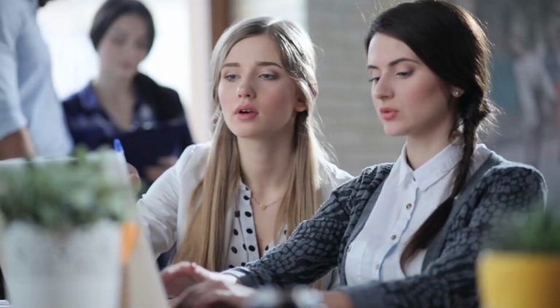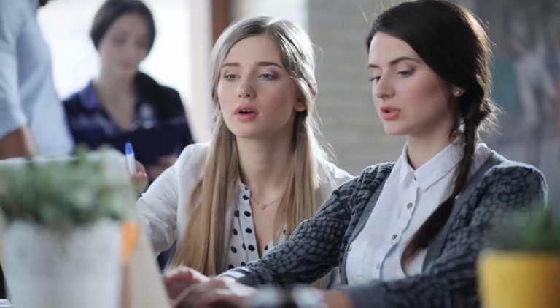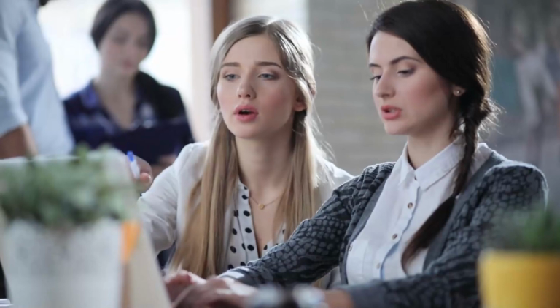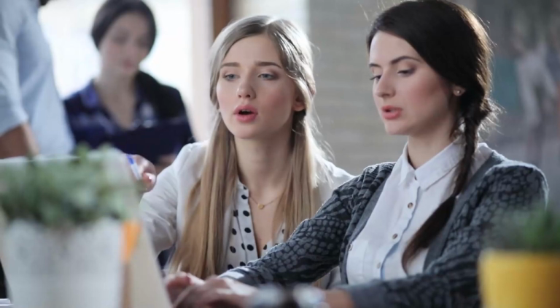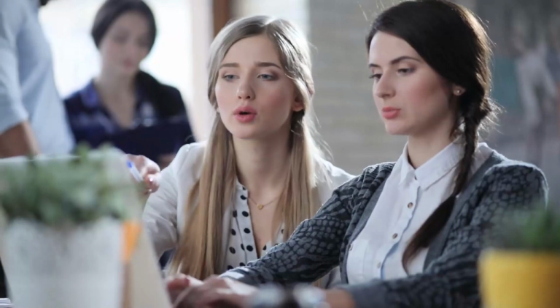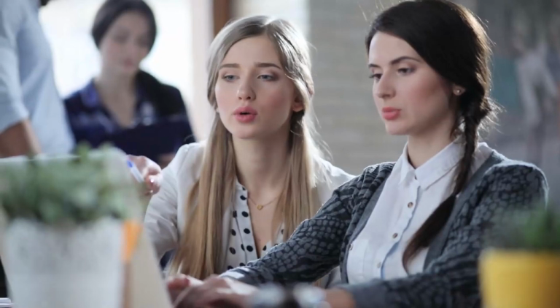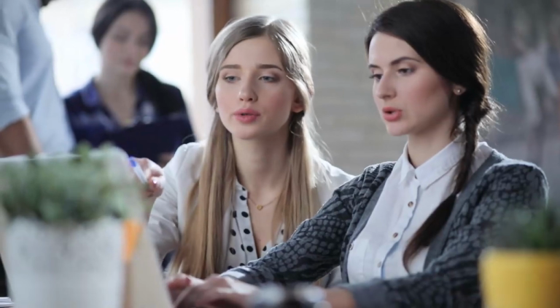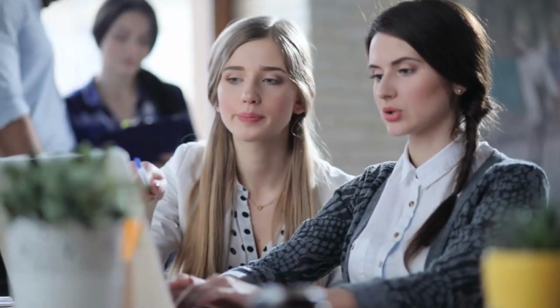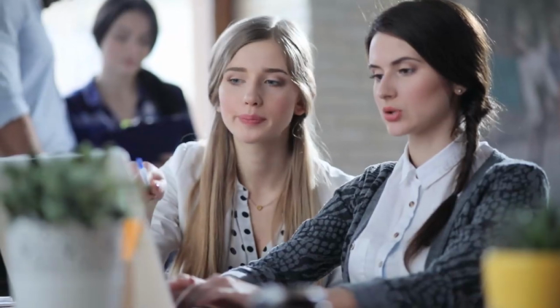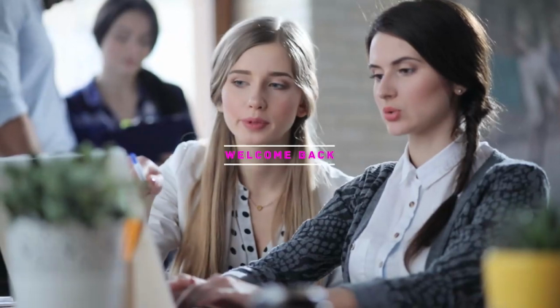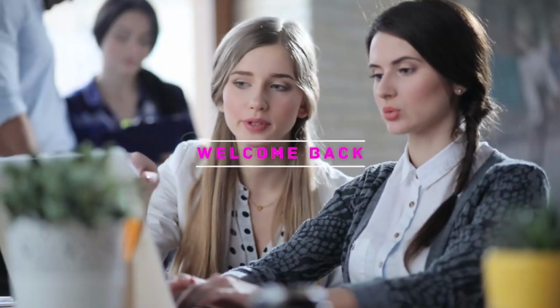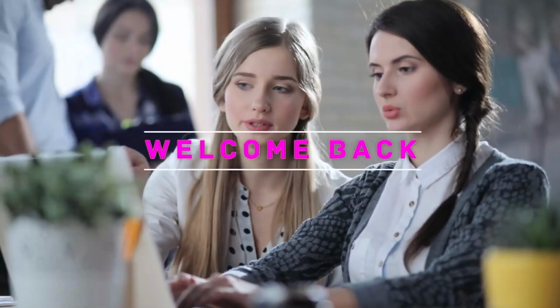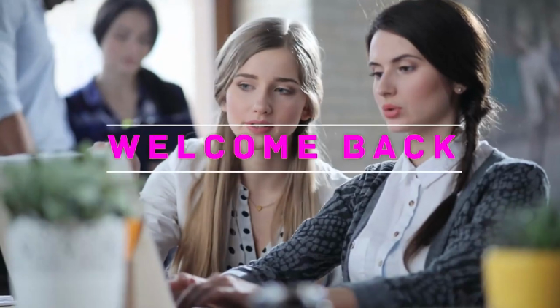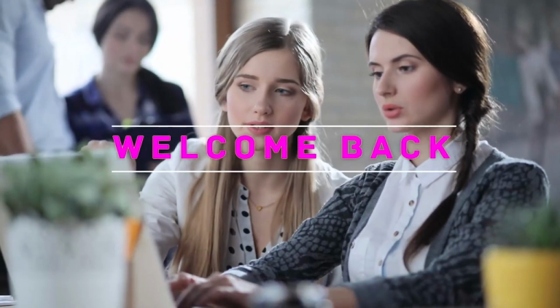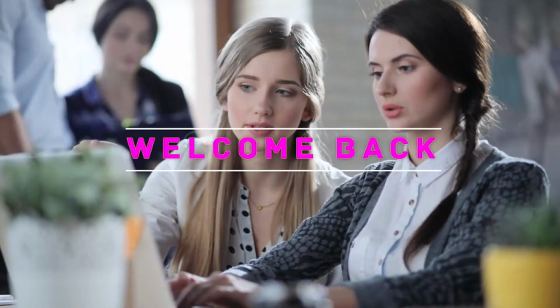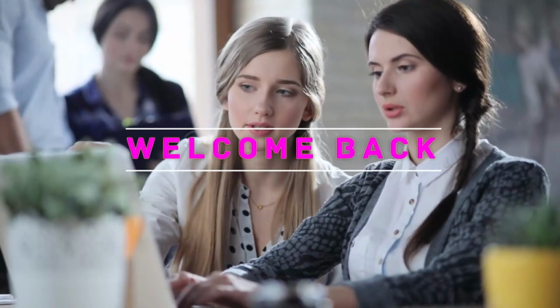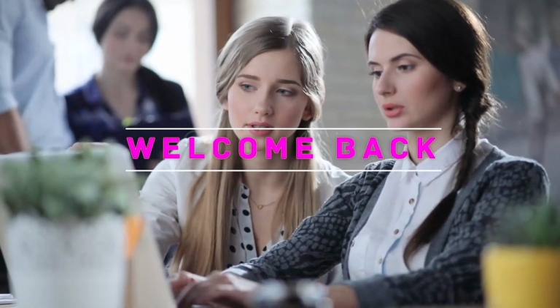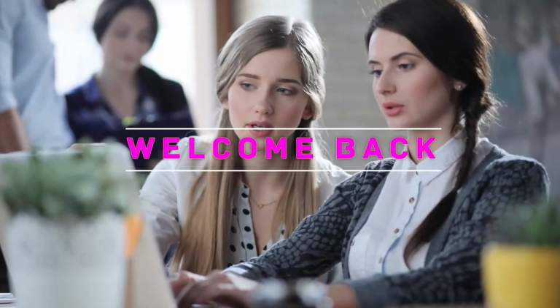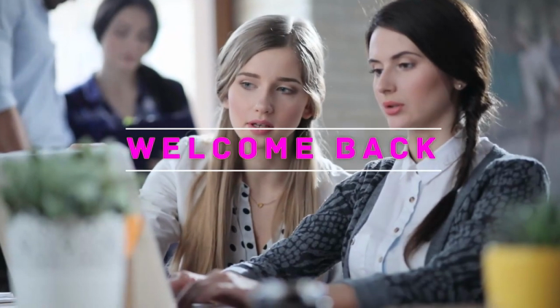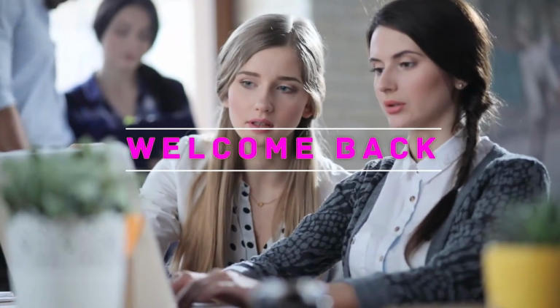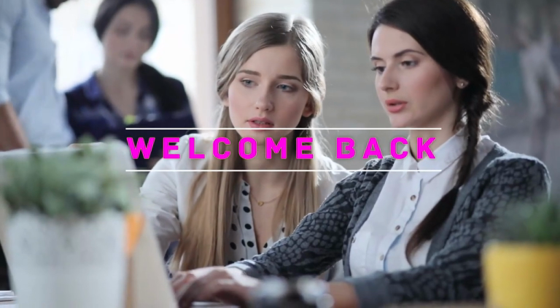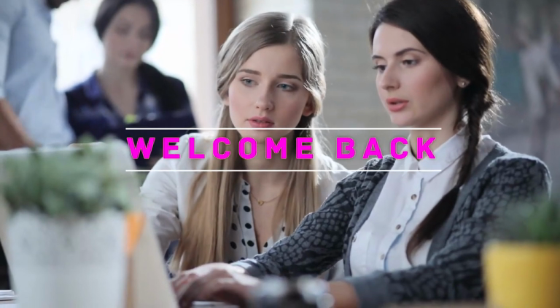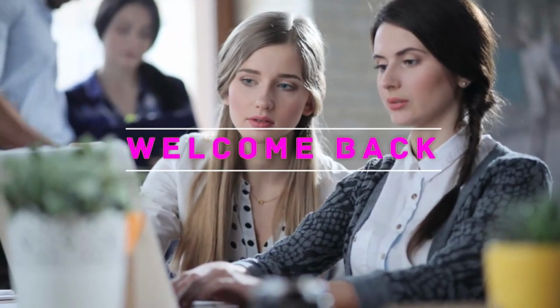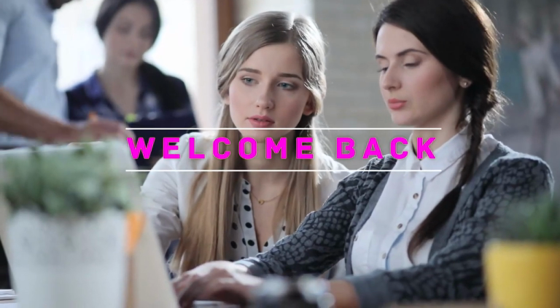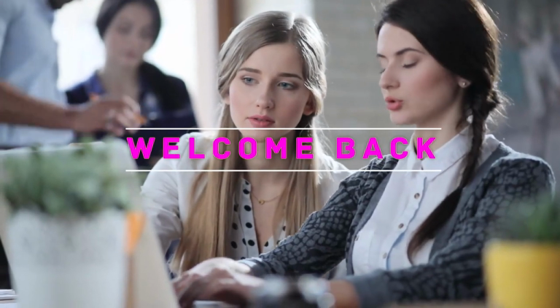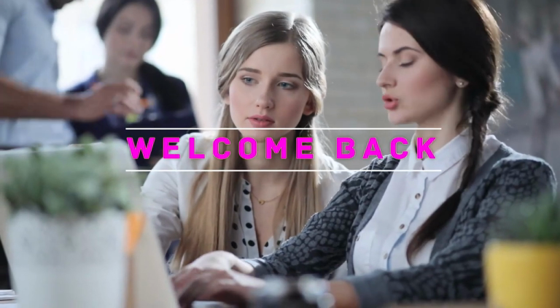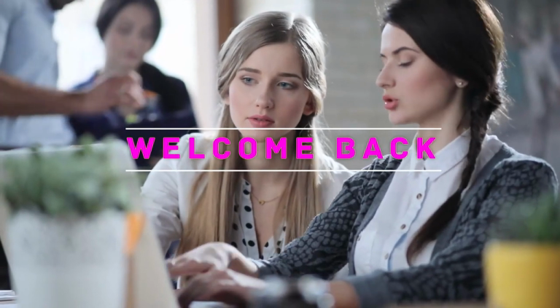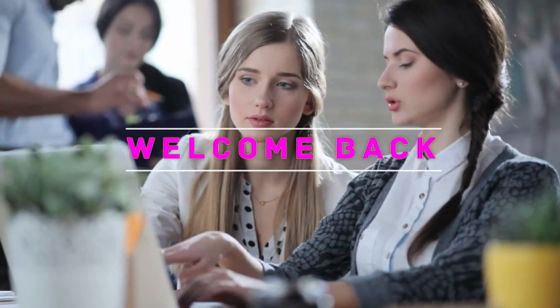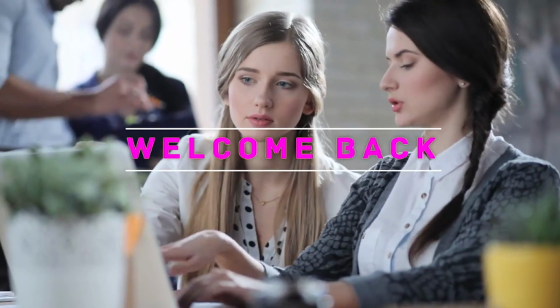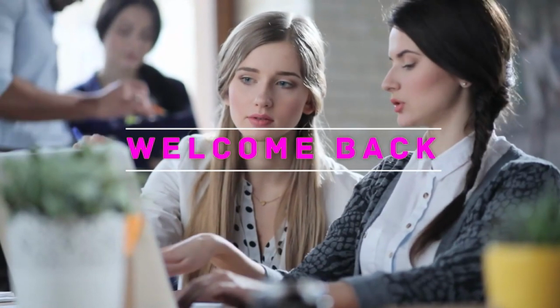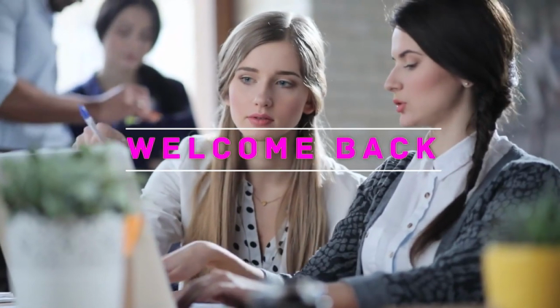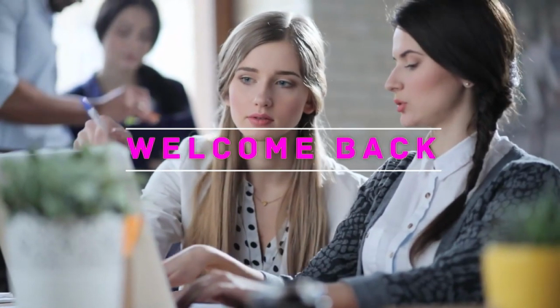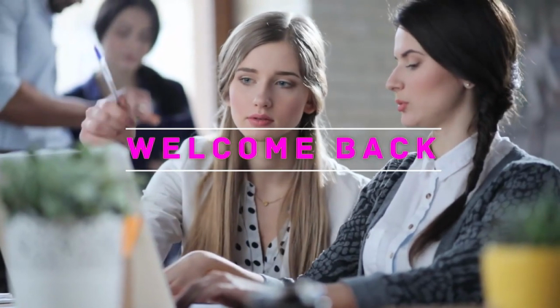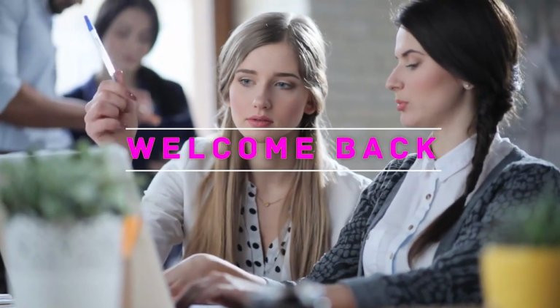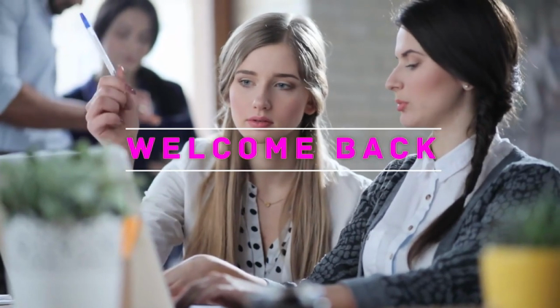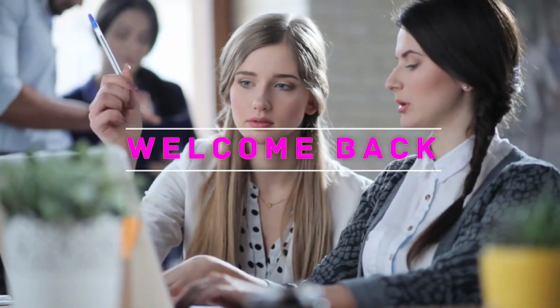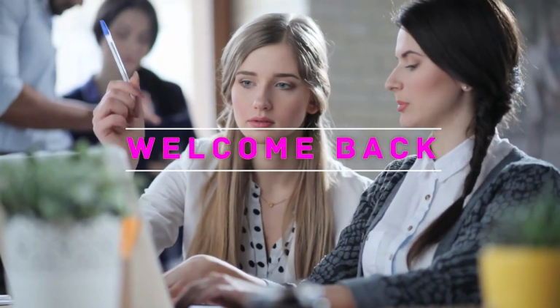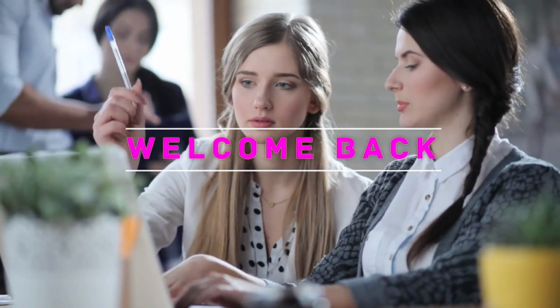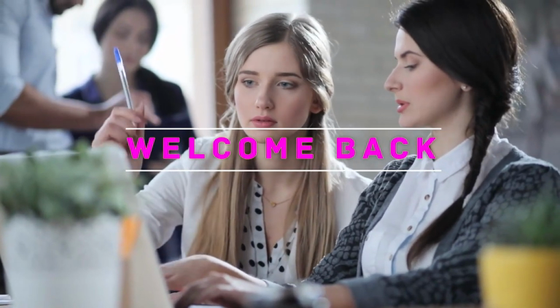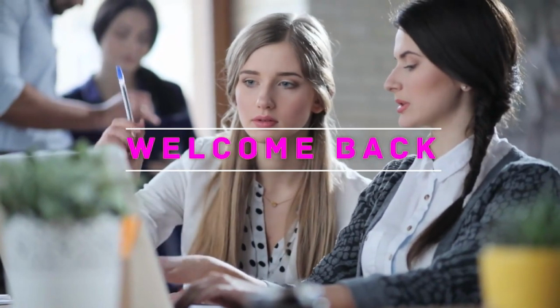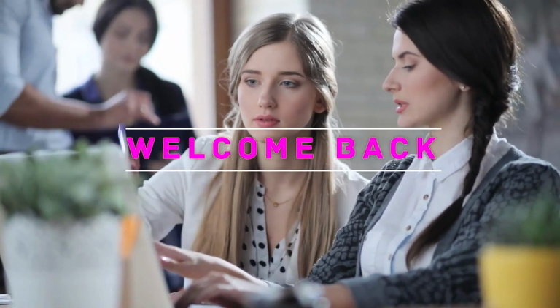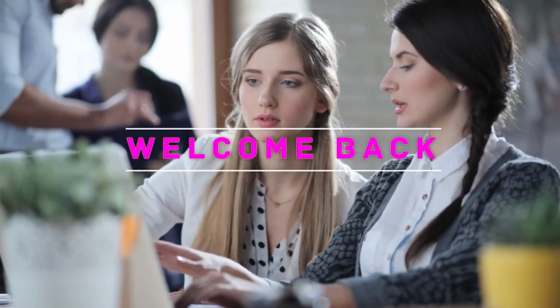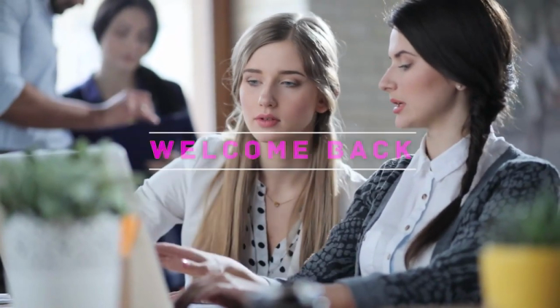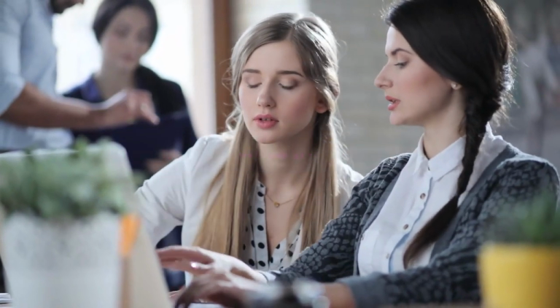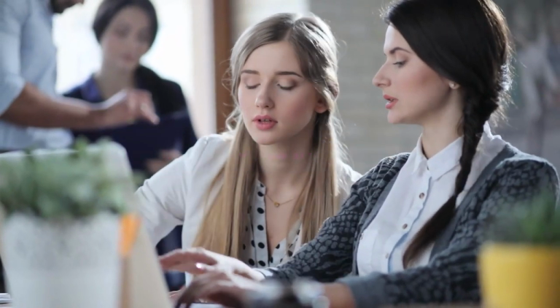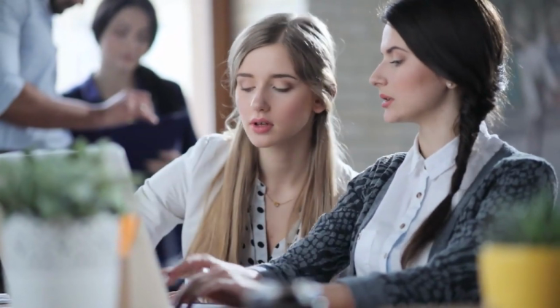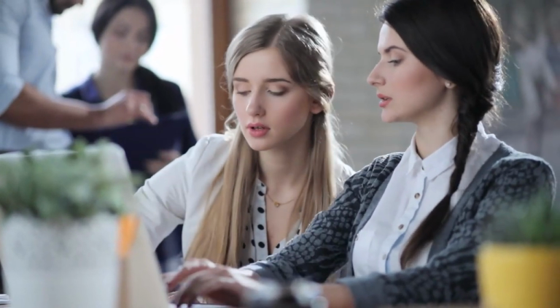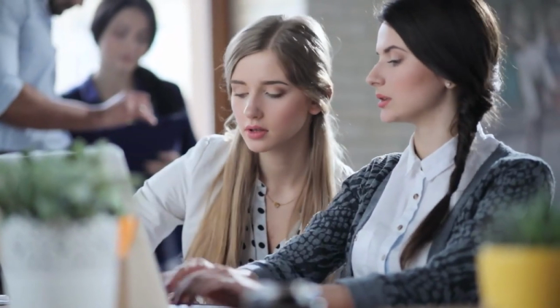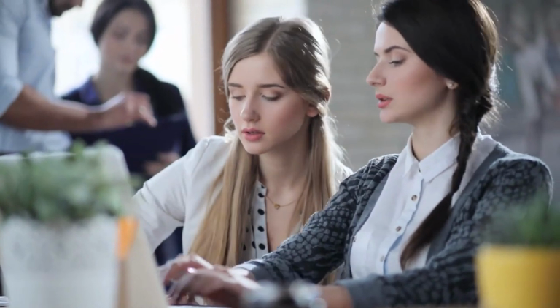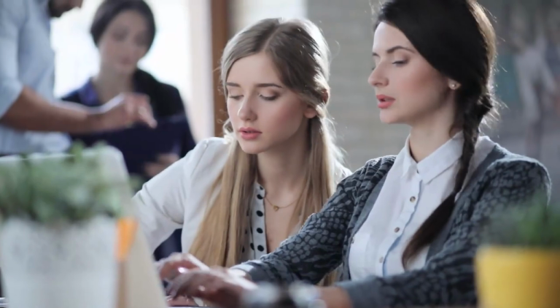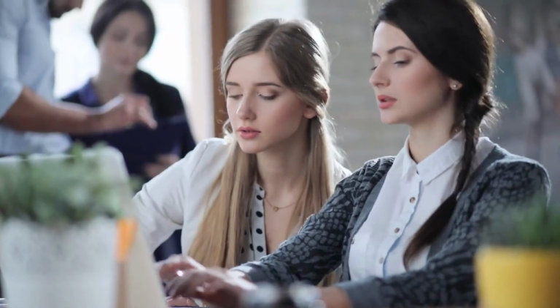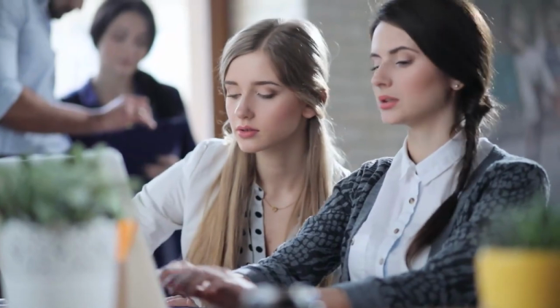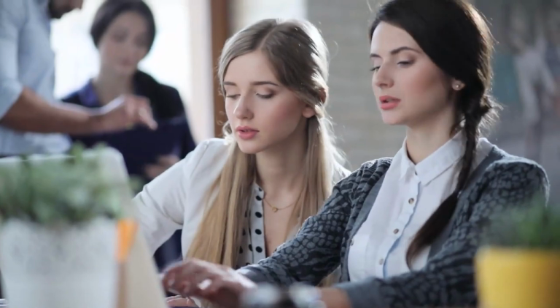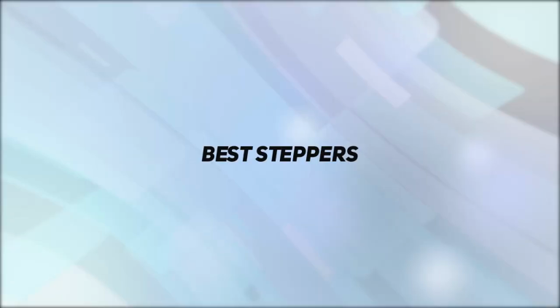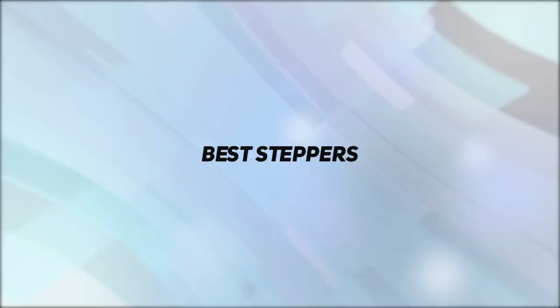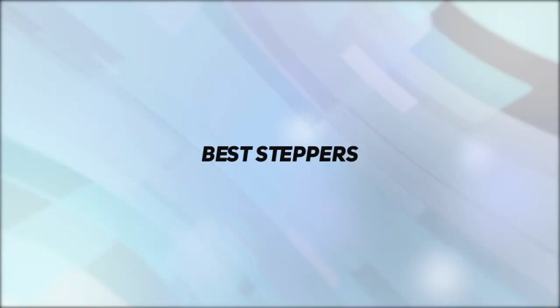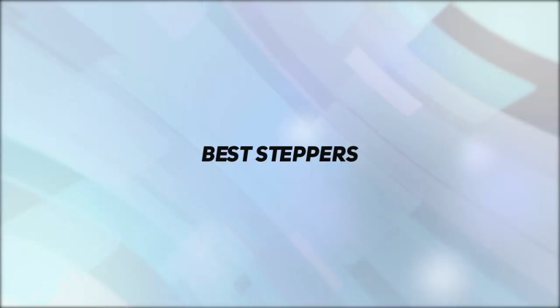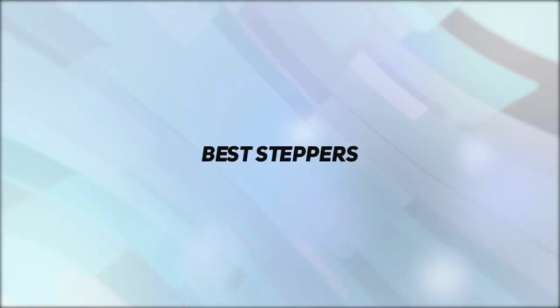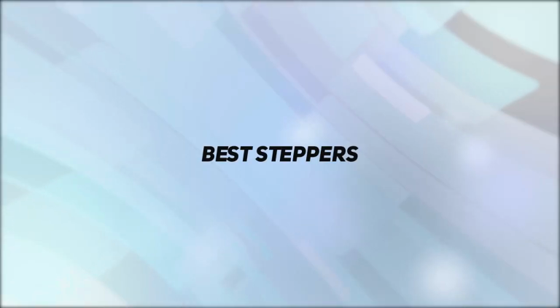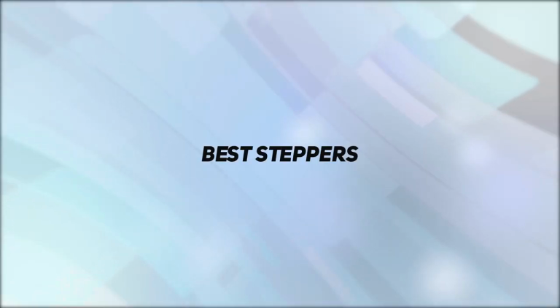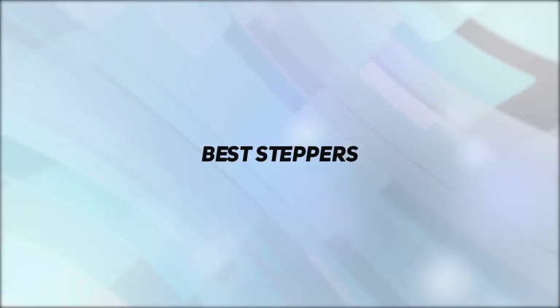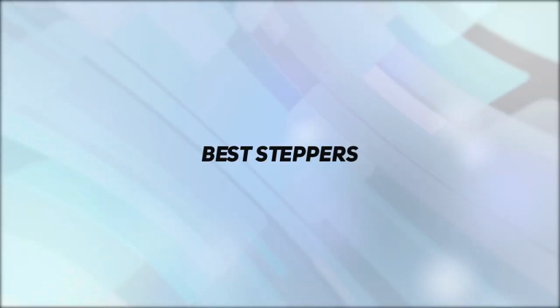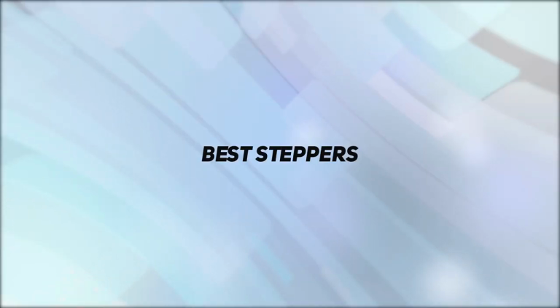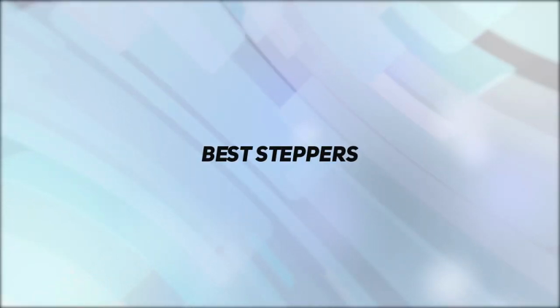Hey, welcome back to my channel. In this video I'm going to talk about the top five best steppers.